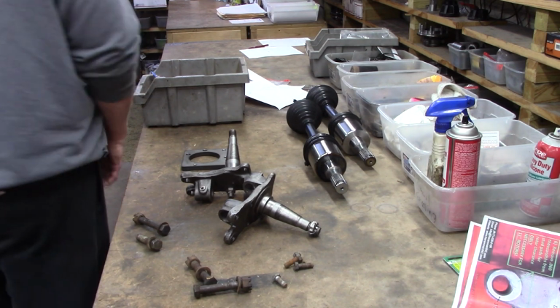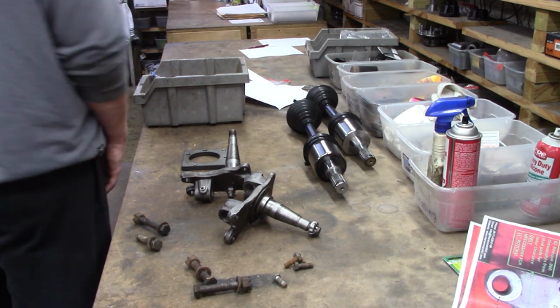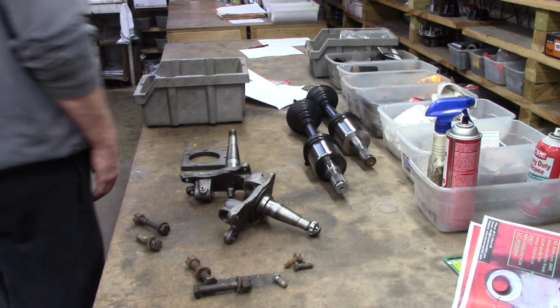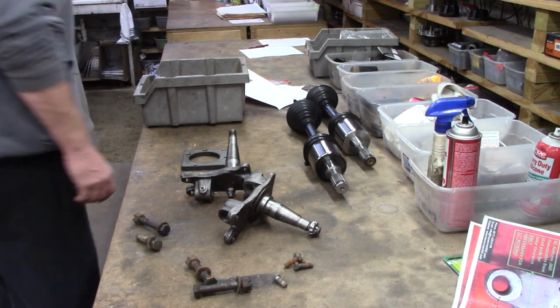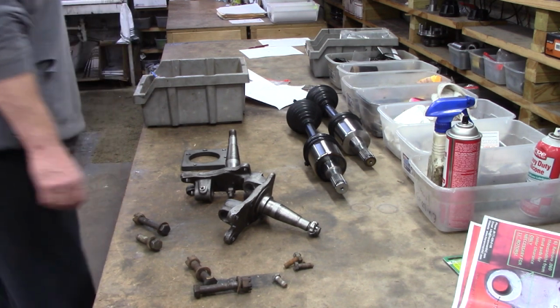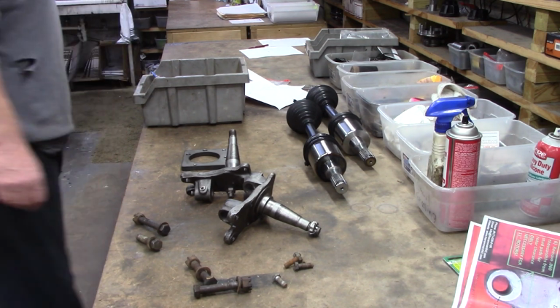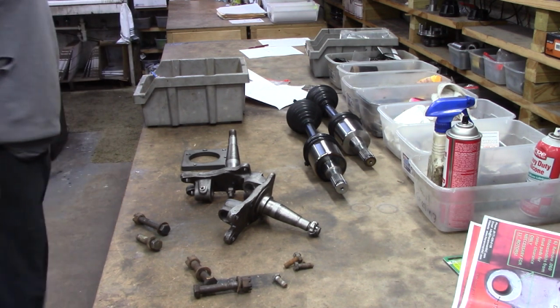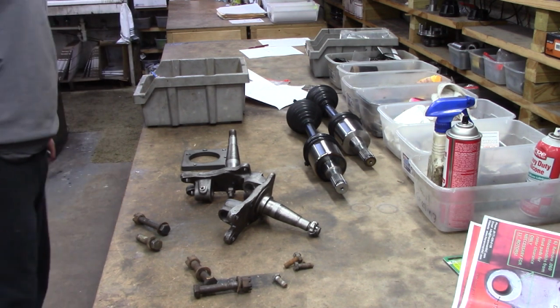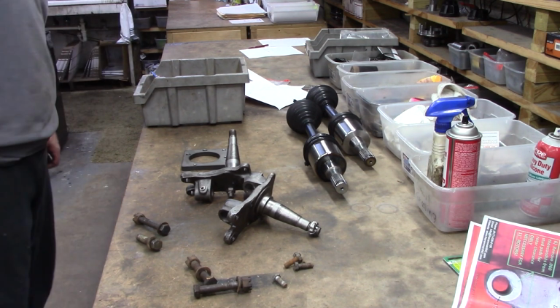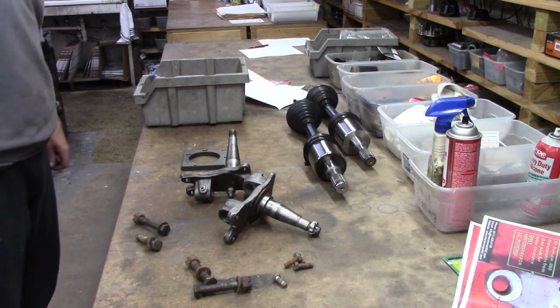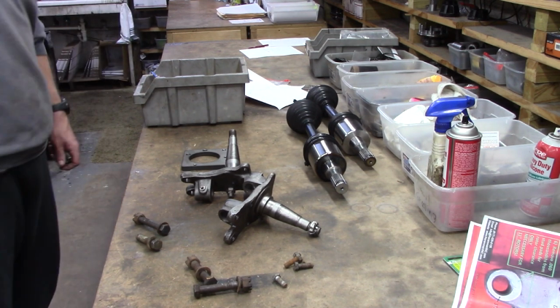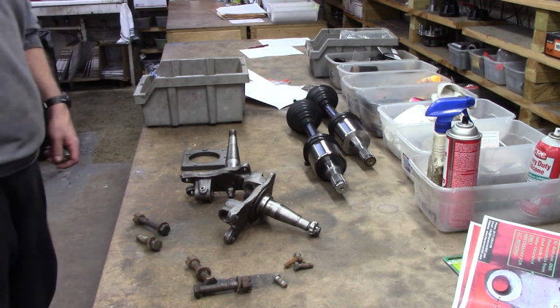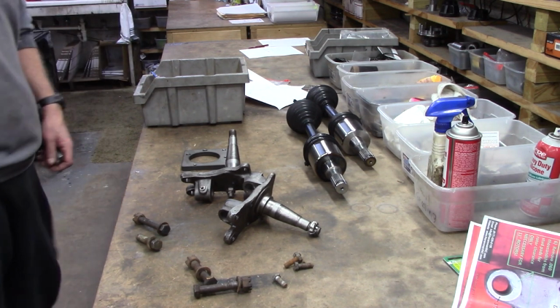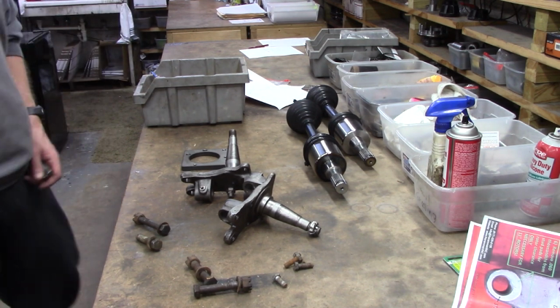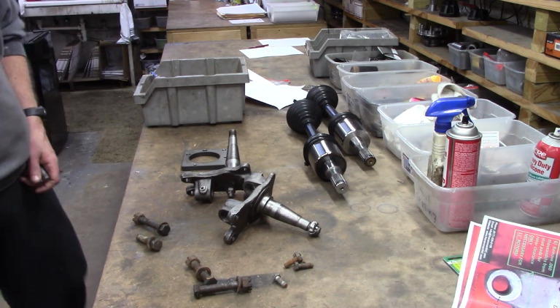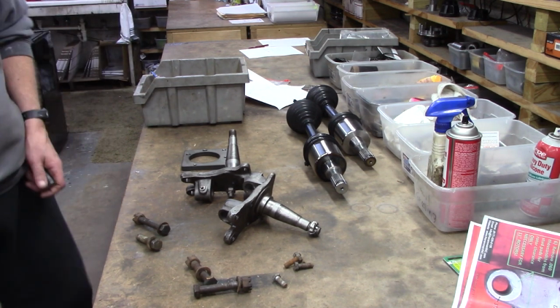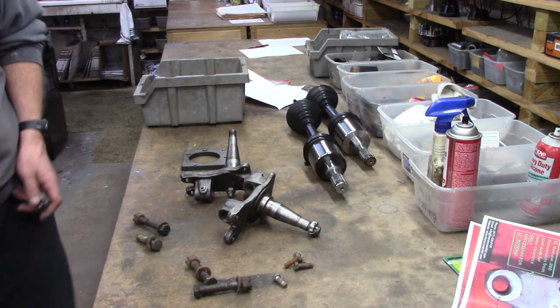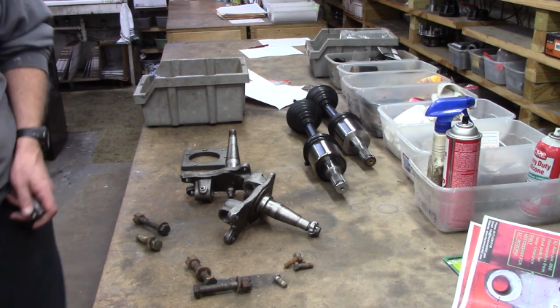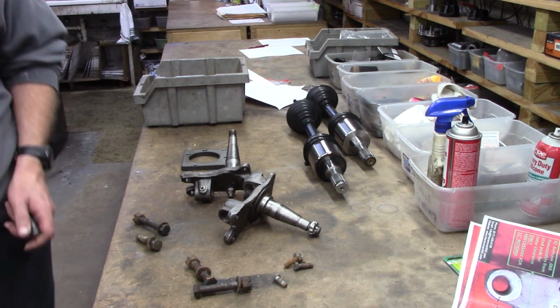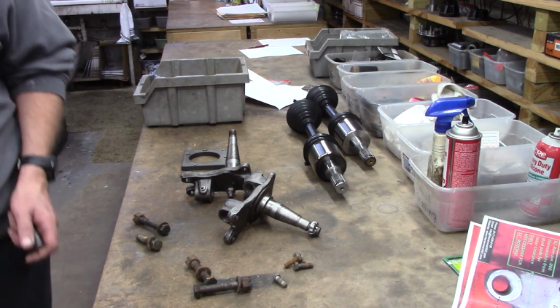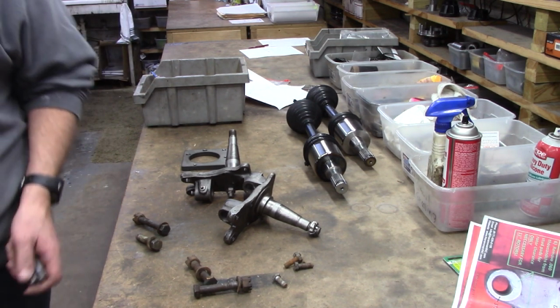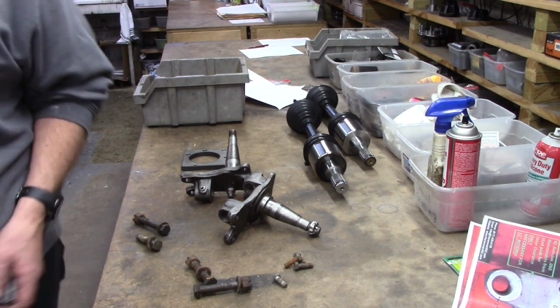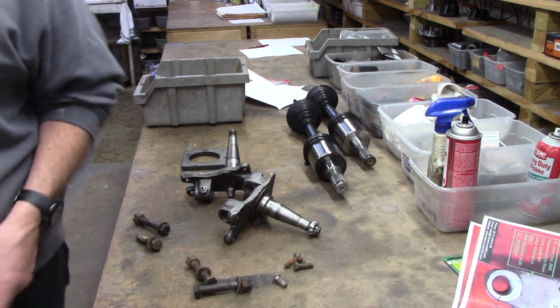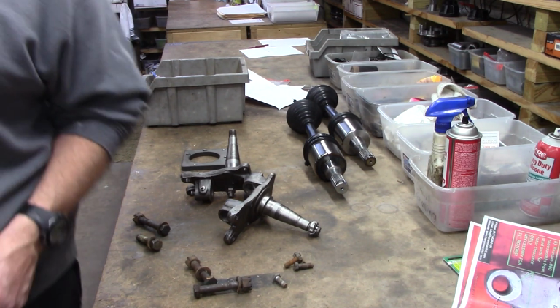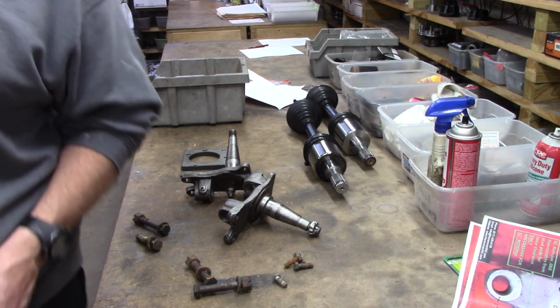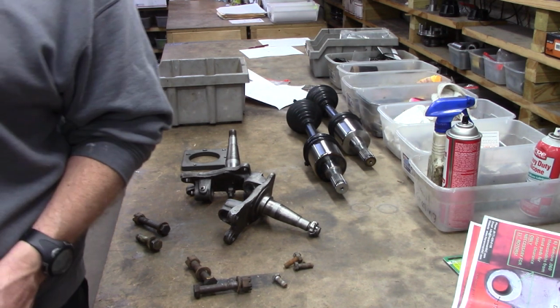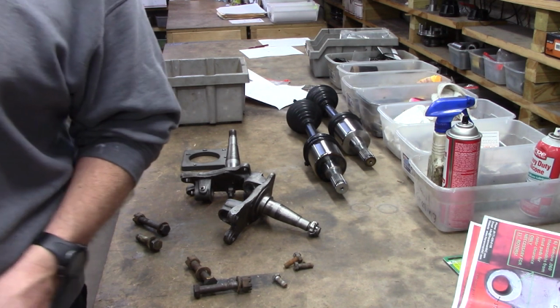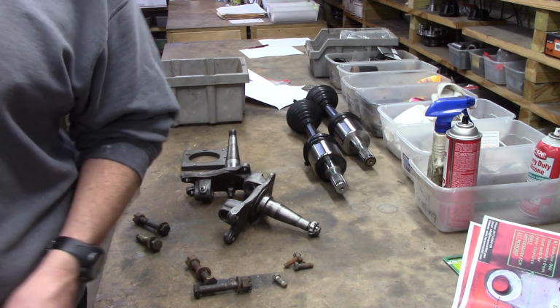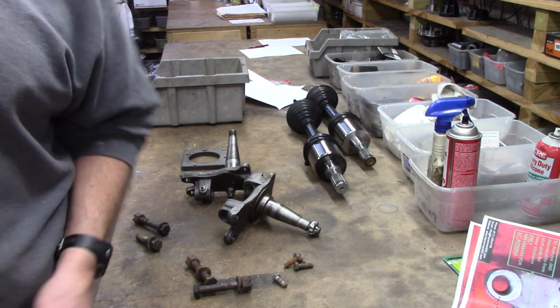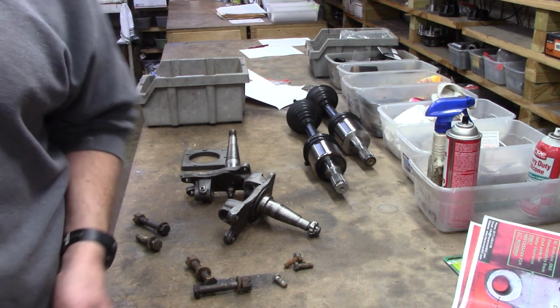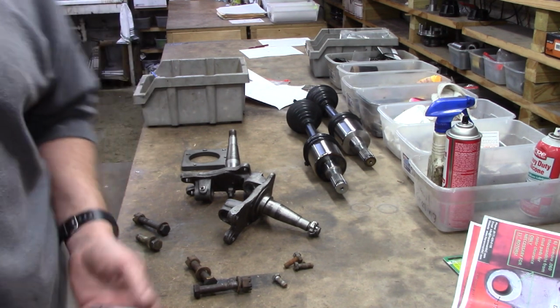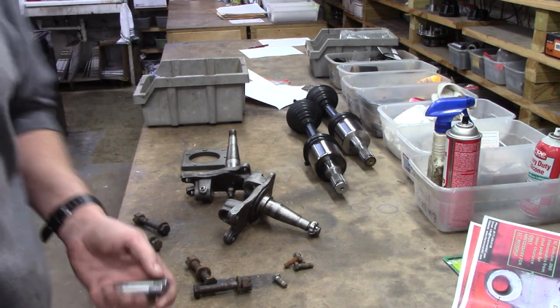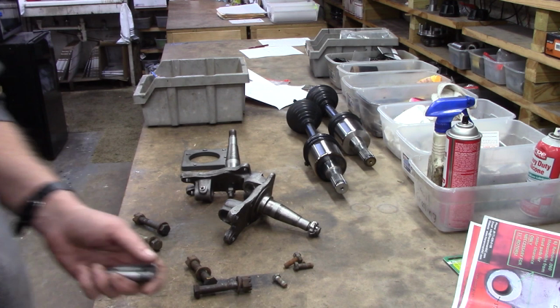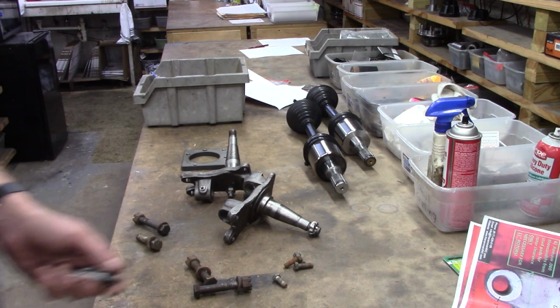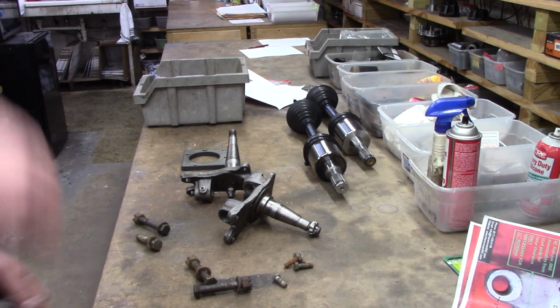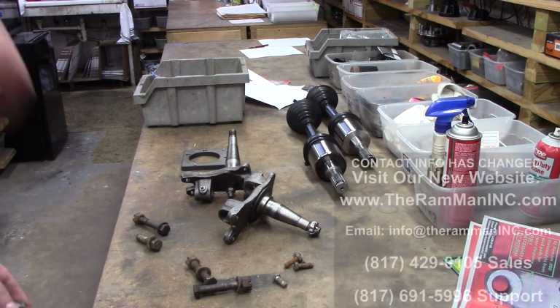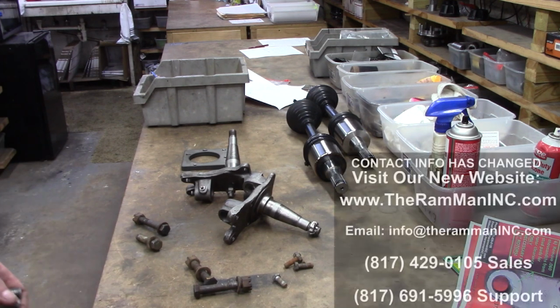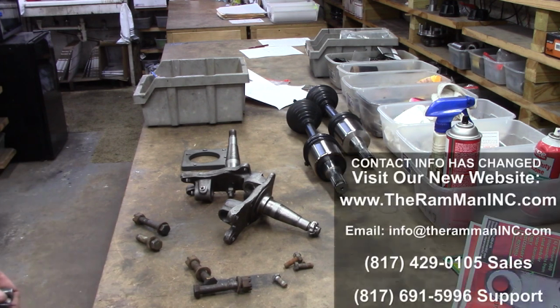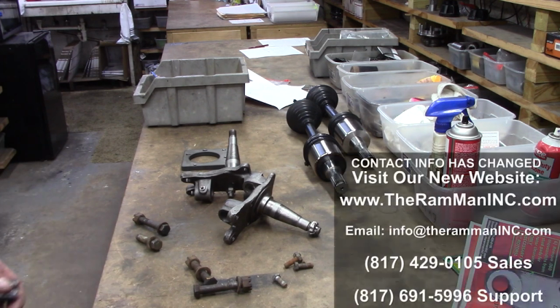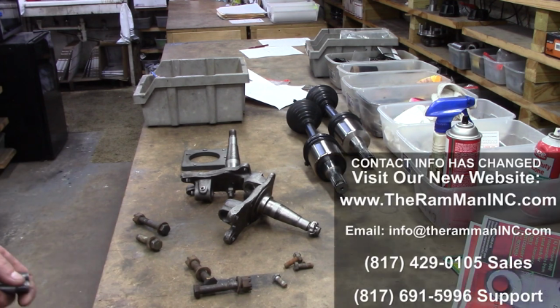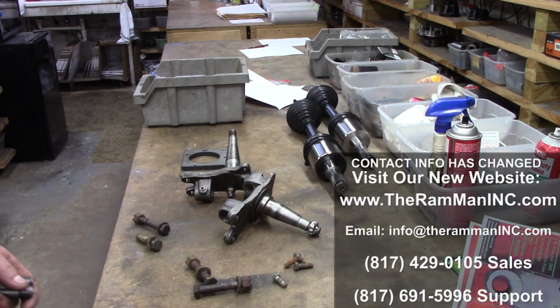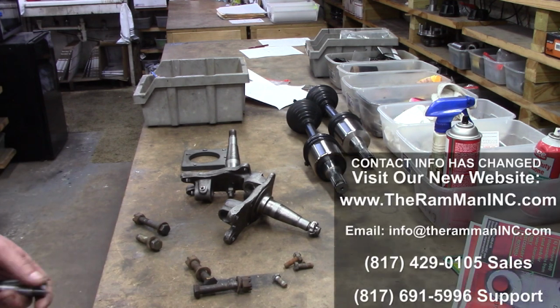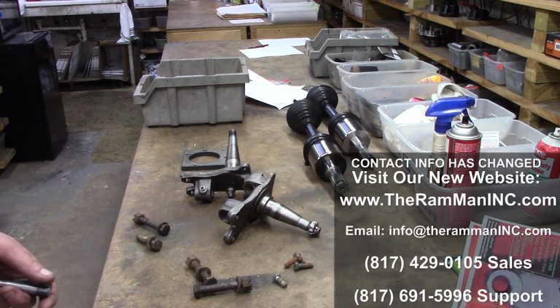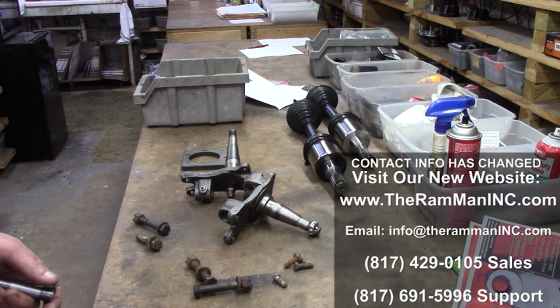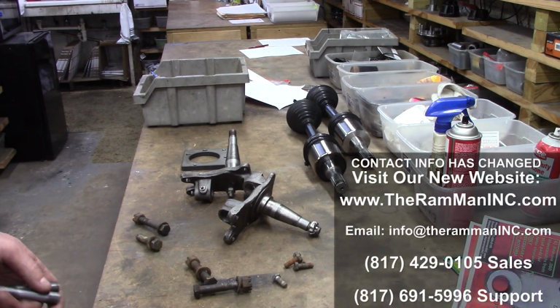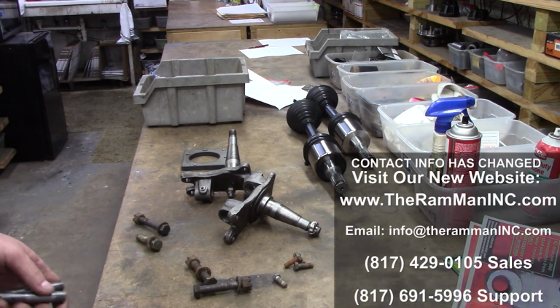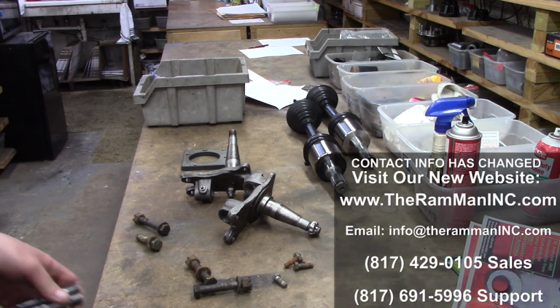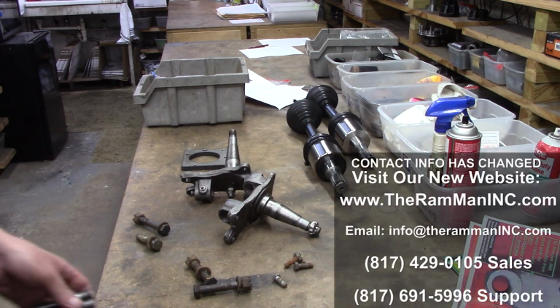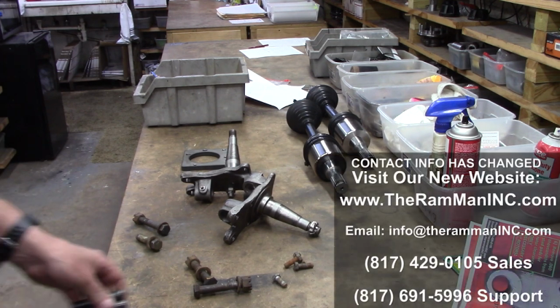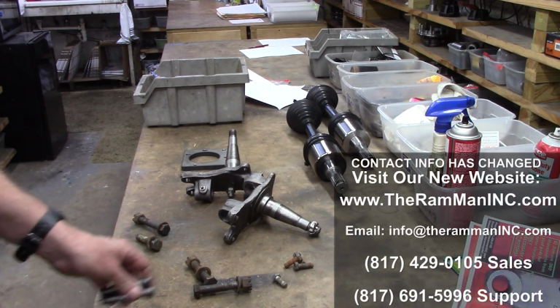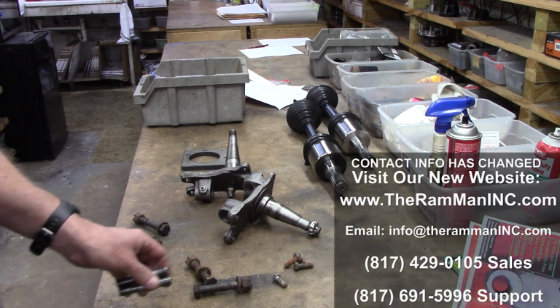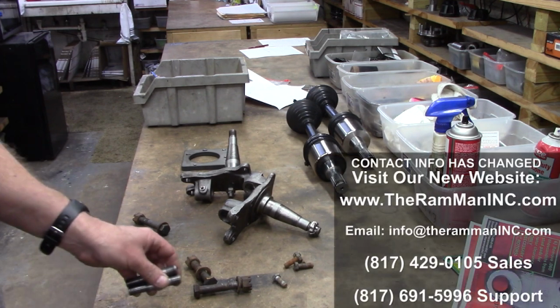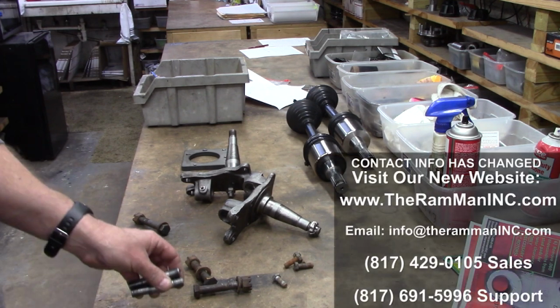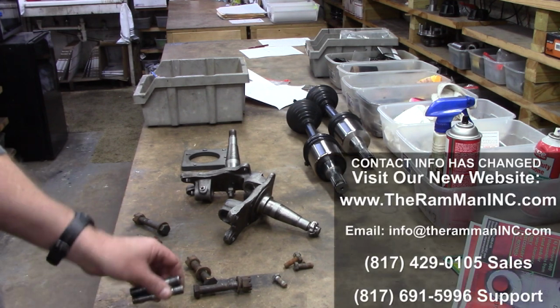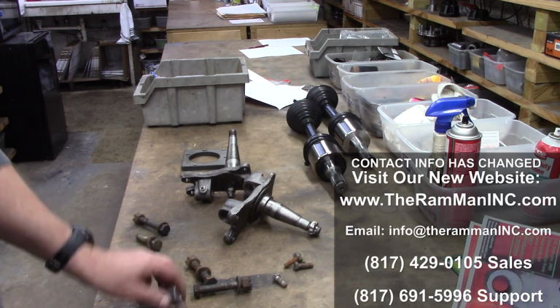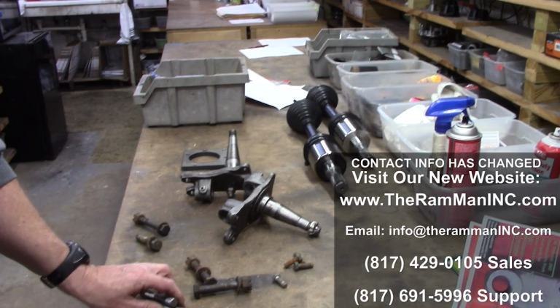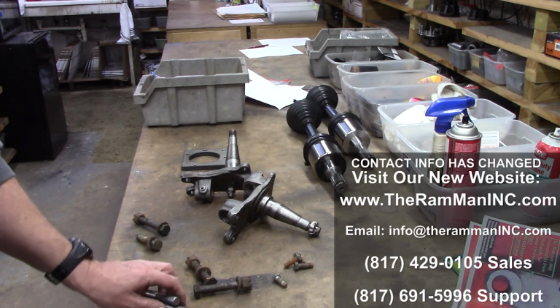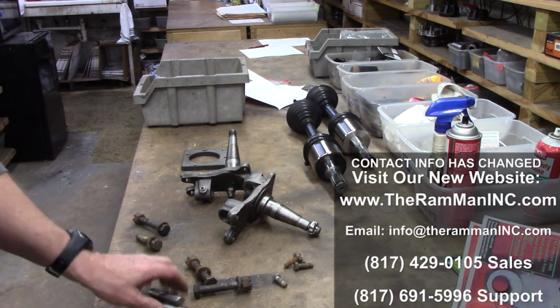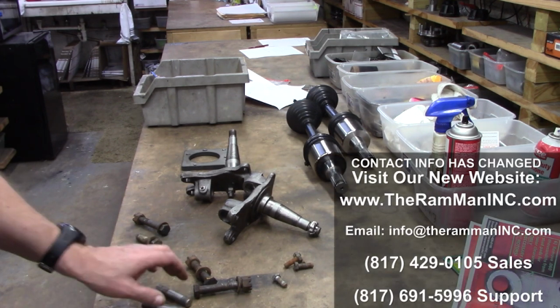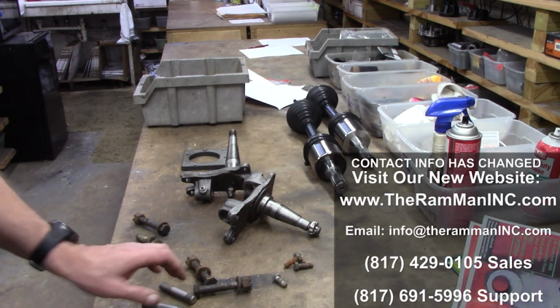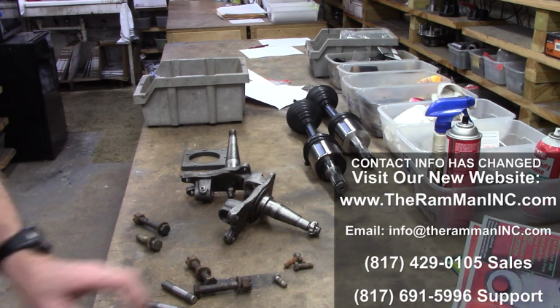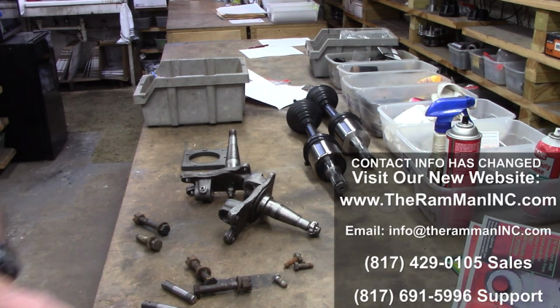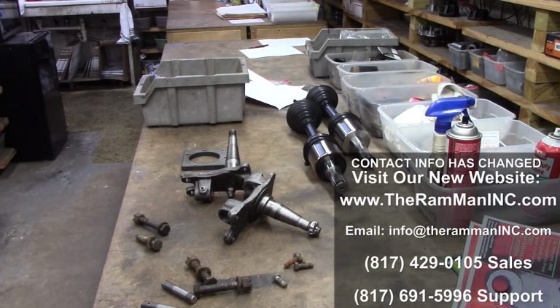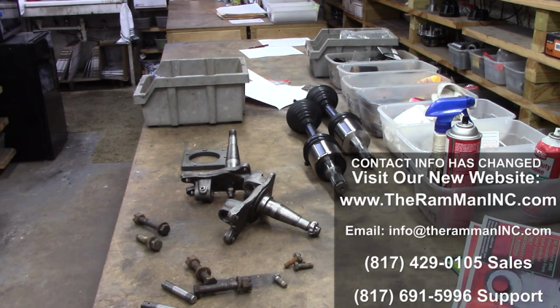God bless you. God bless America. And happy Mopar.